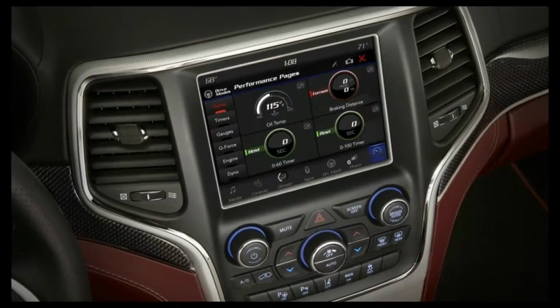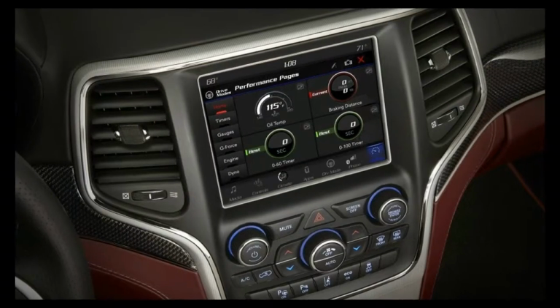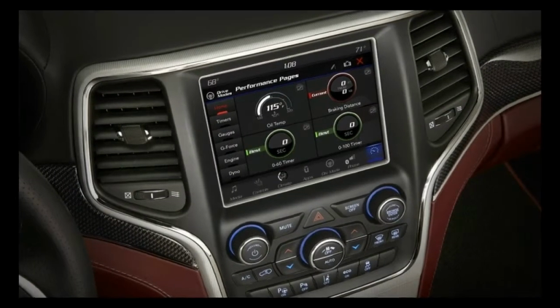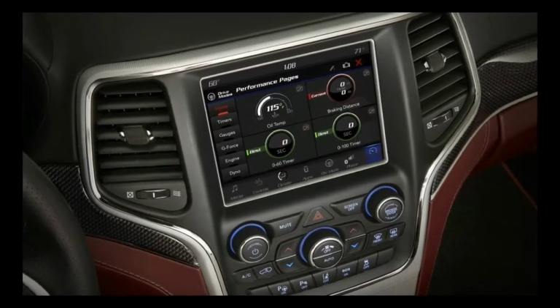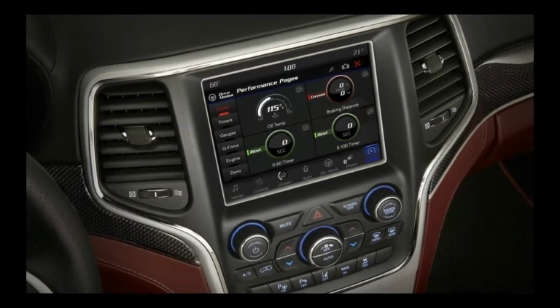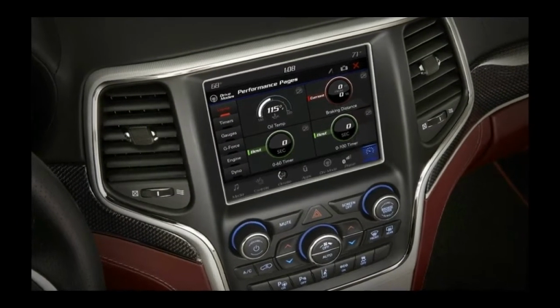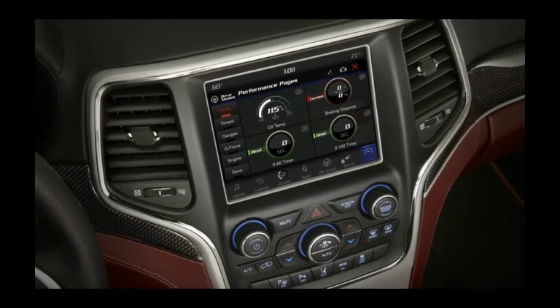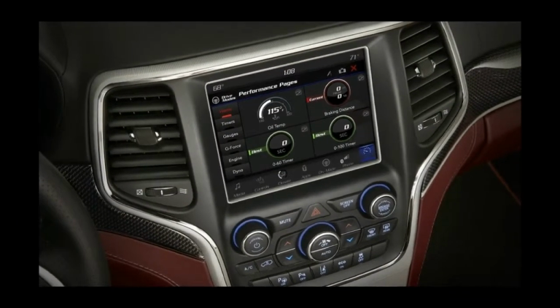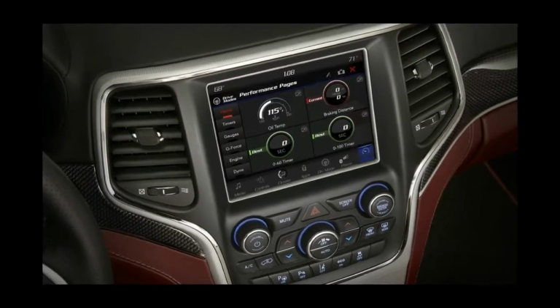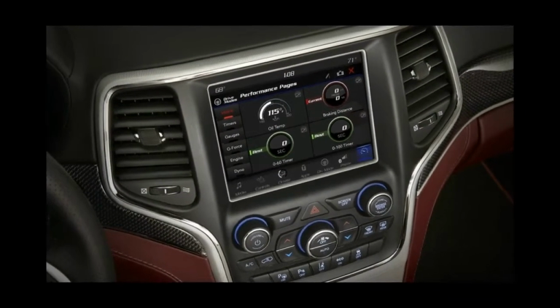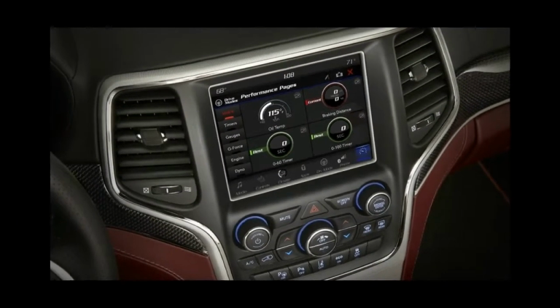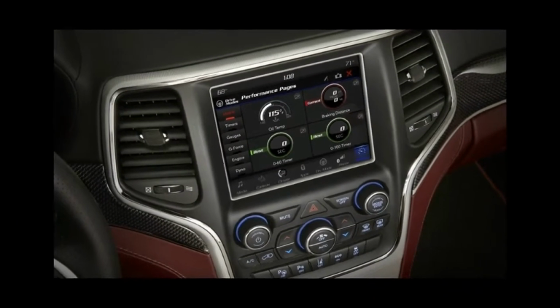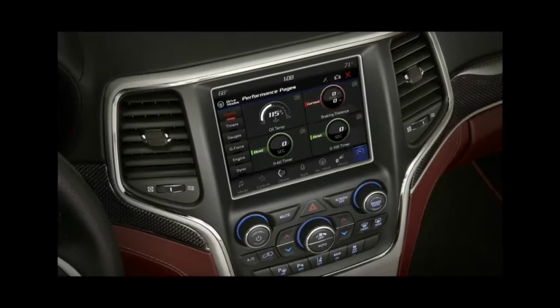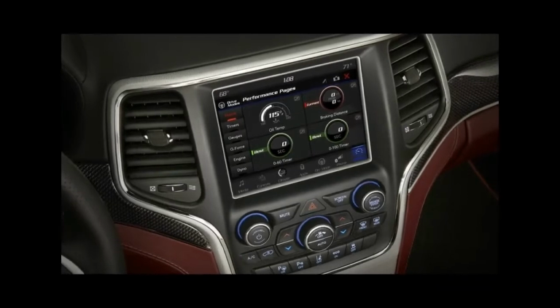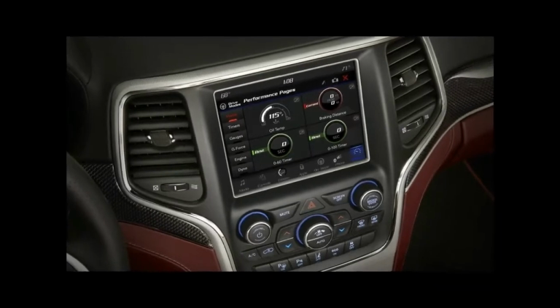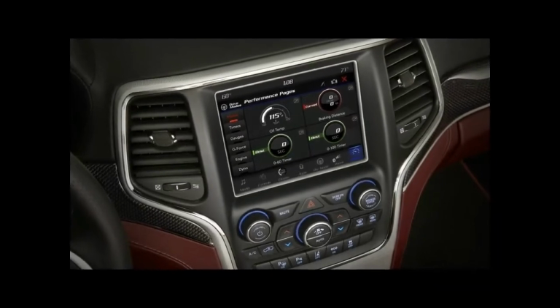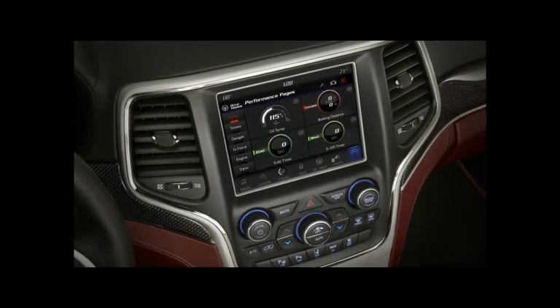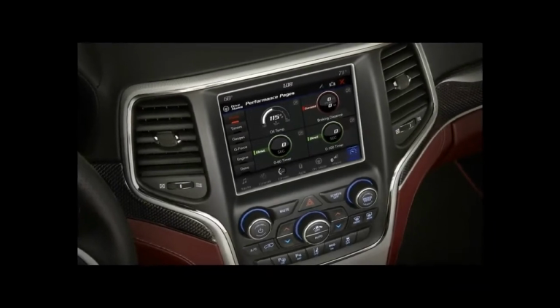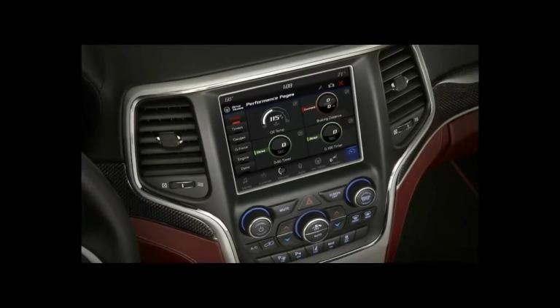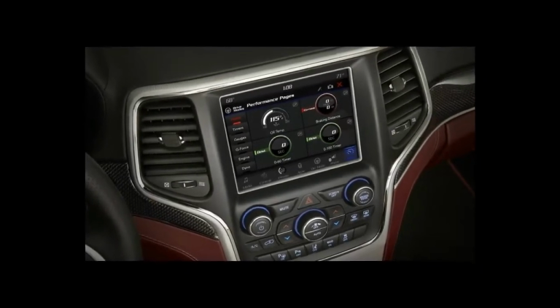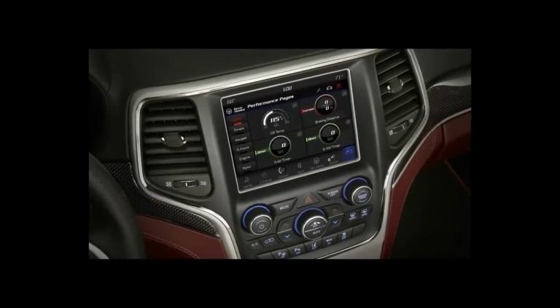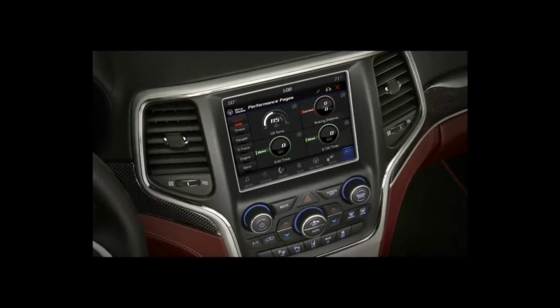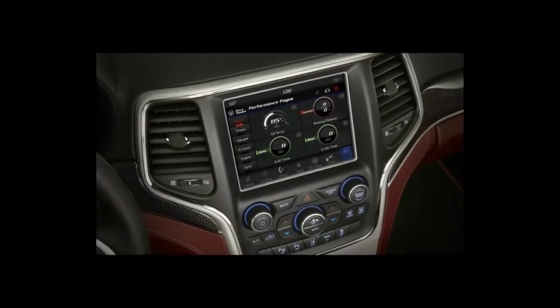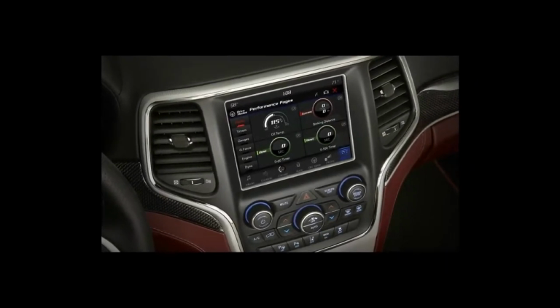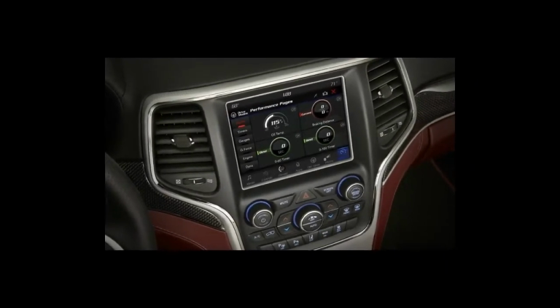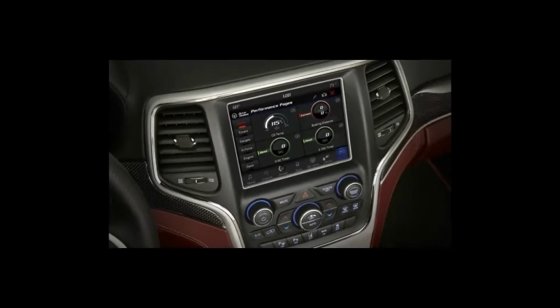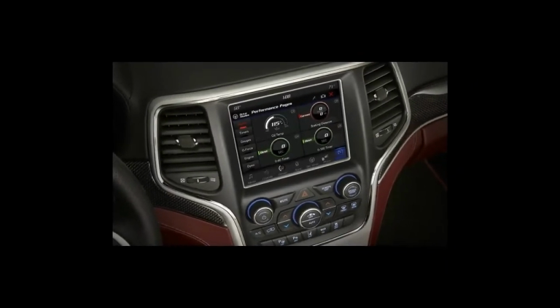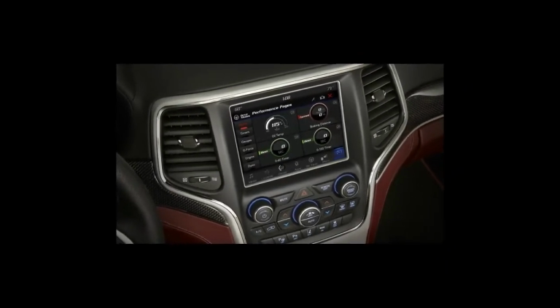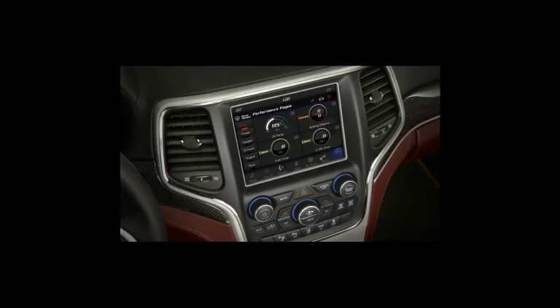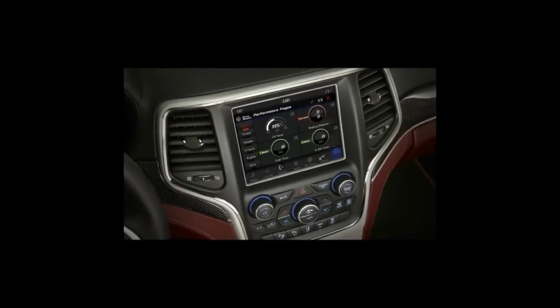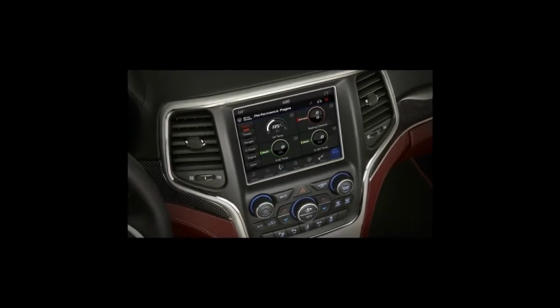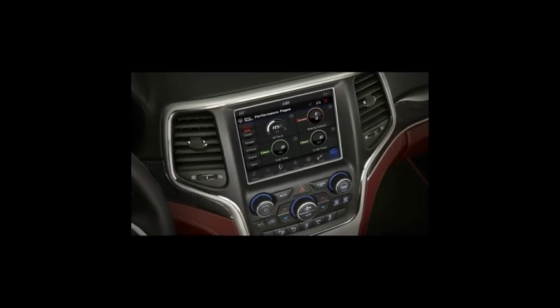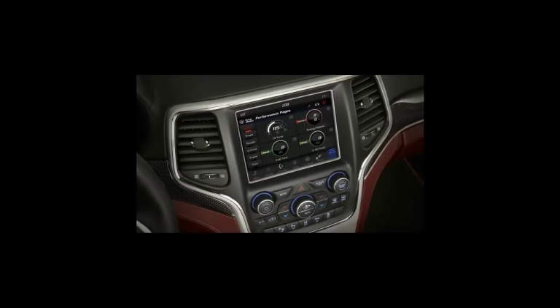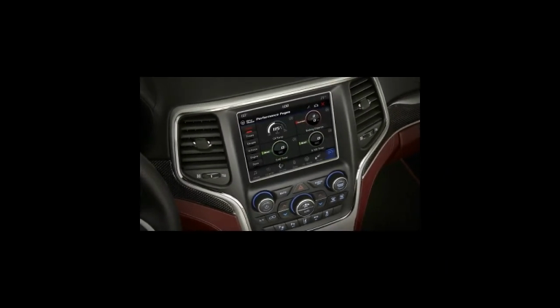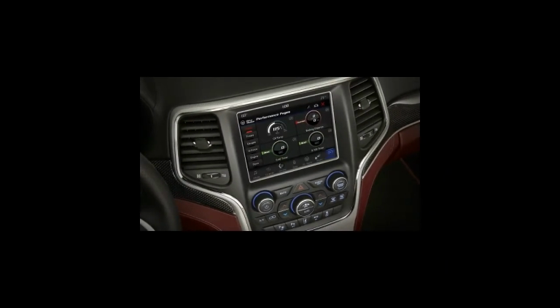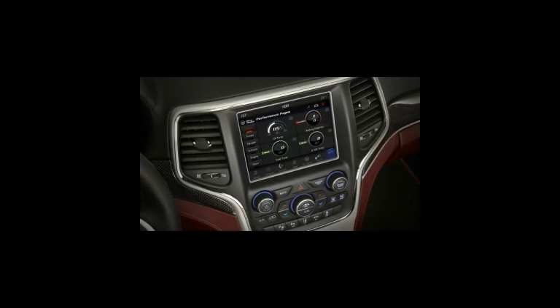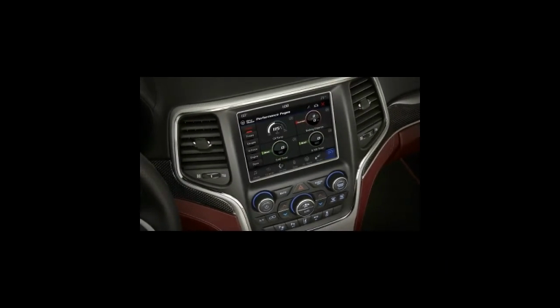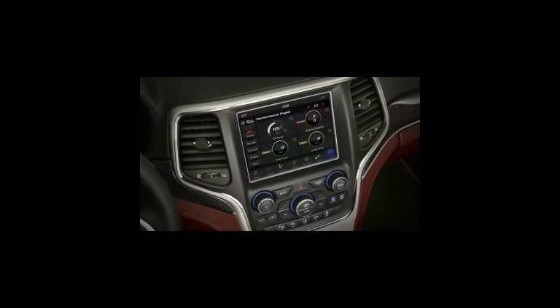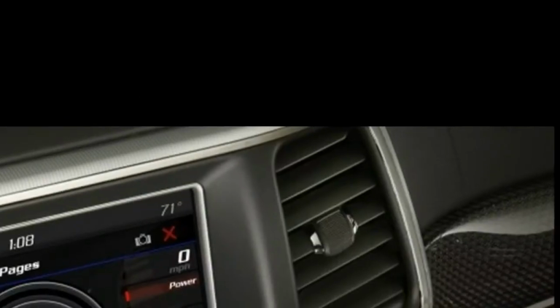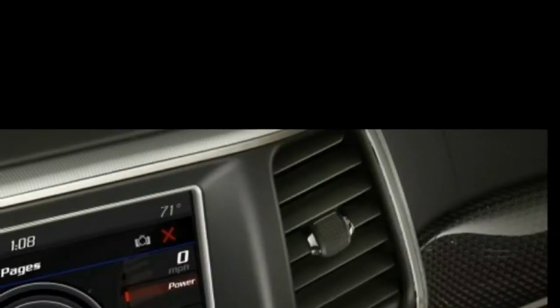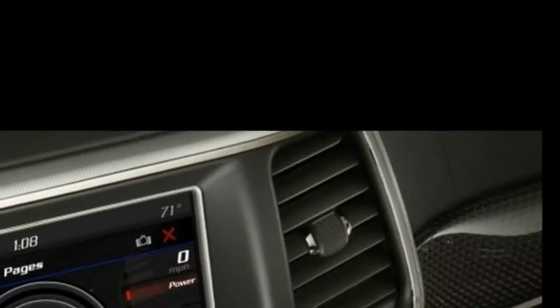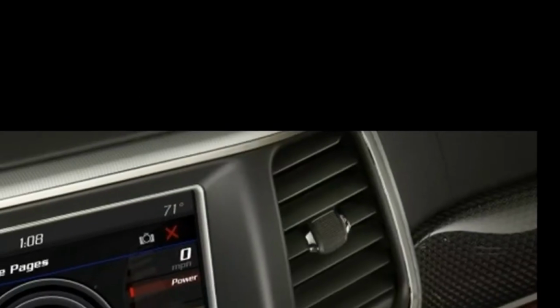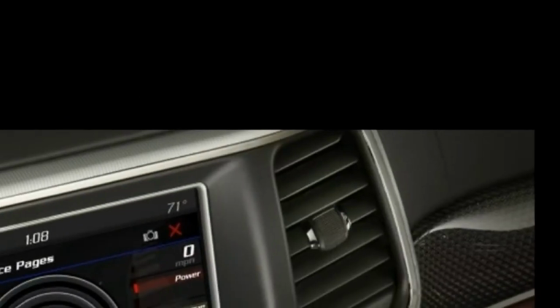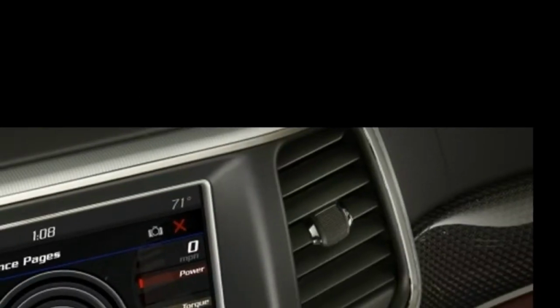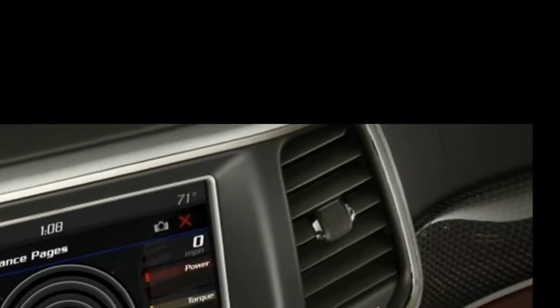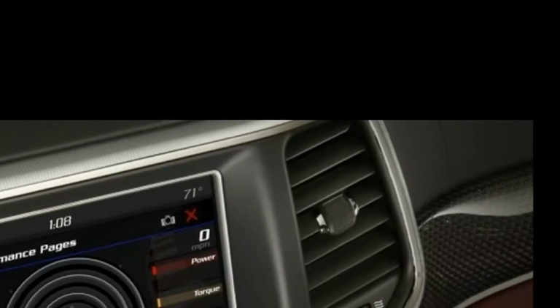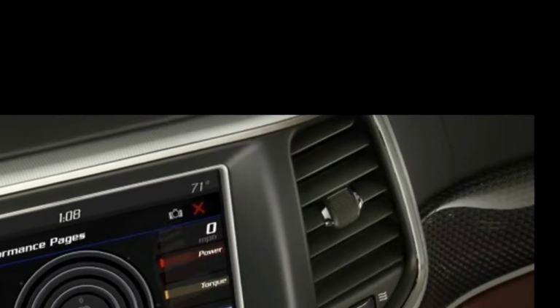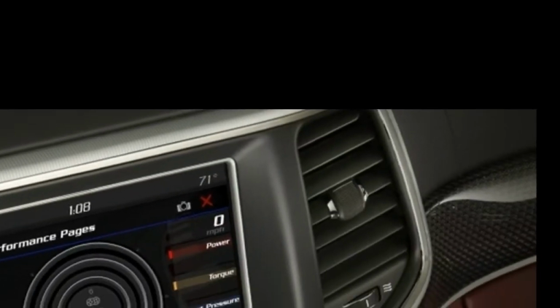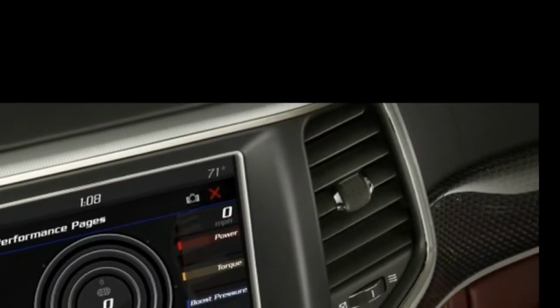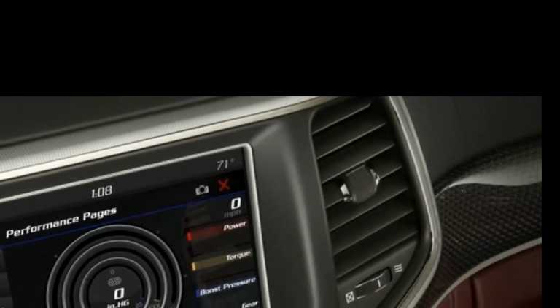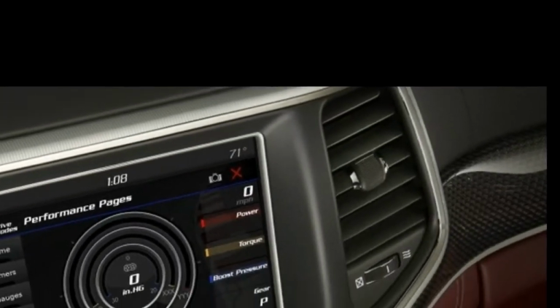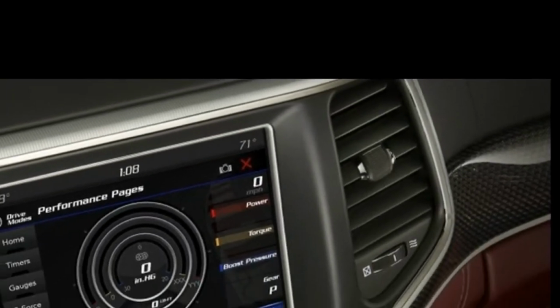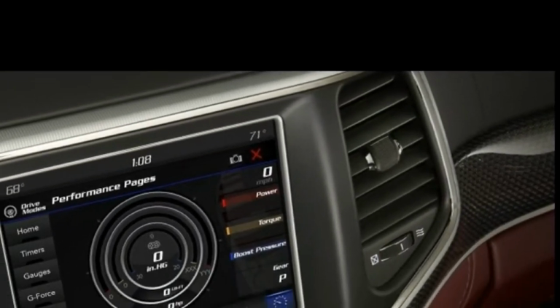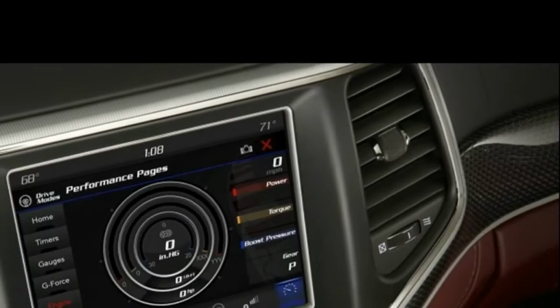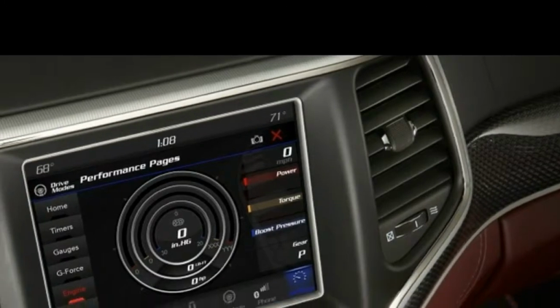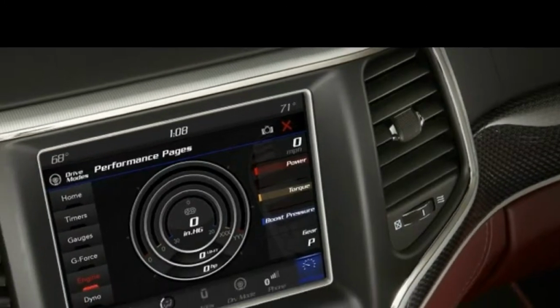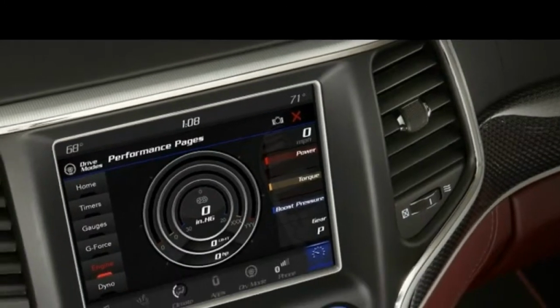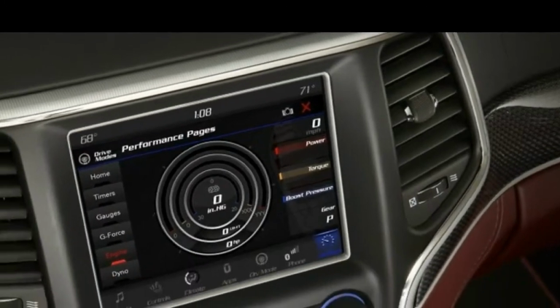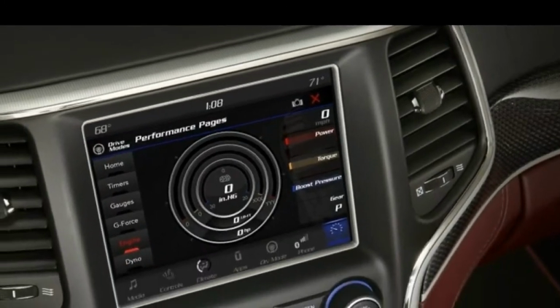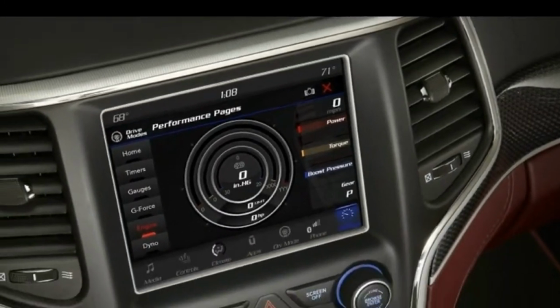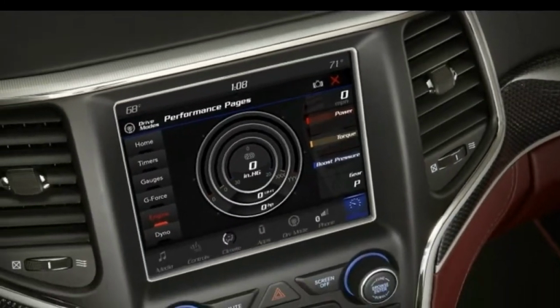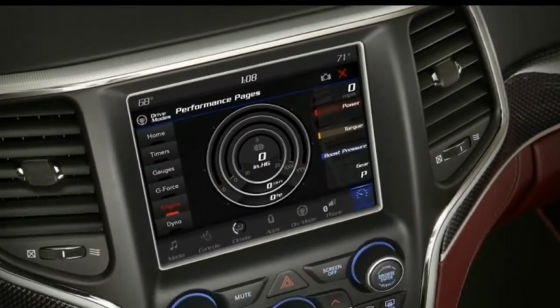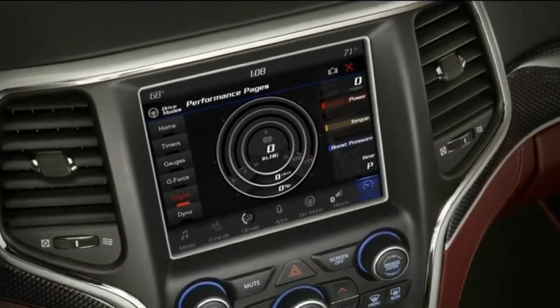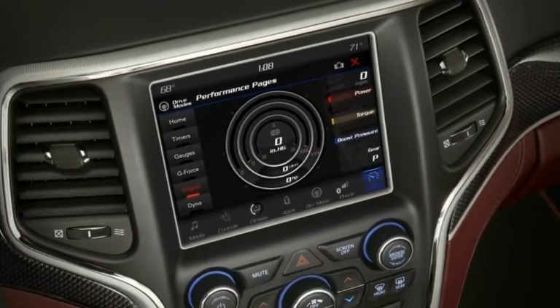The seats in the Trackhawk are comfortable, but owners who plan to use their Jeeps at the racetrack will probably wish for more aggressive bolstering.